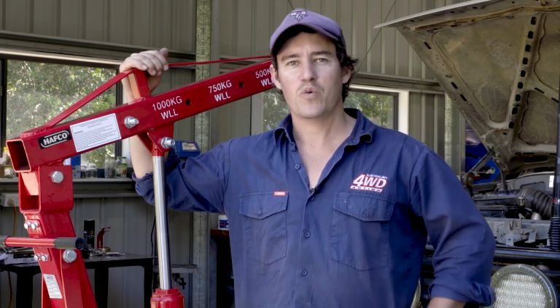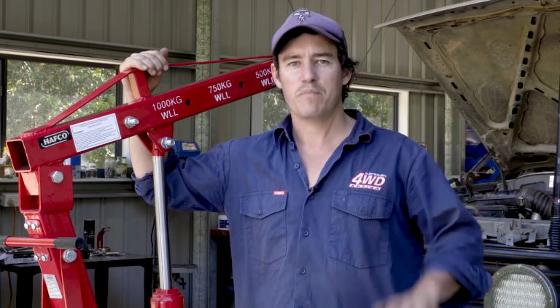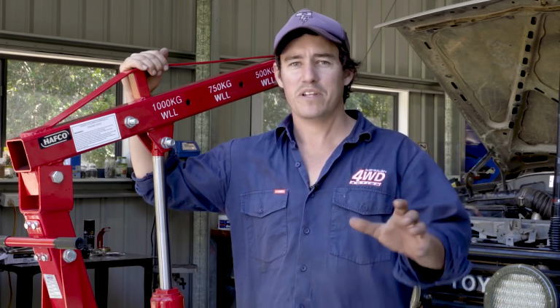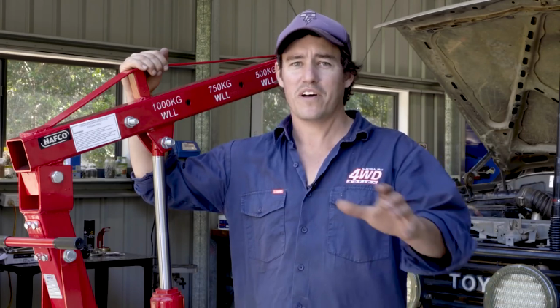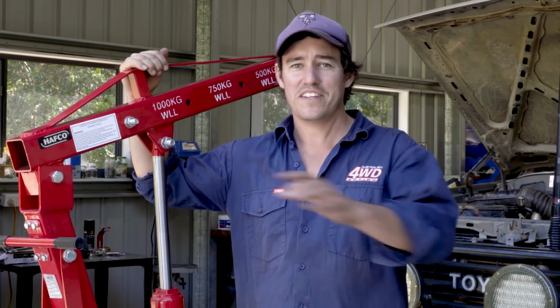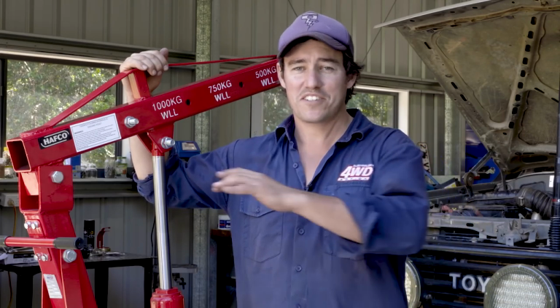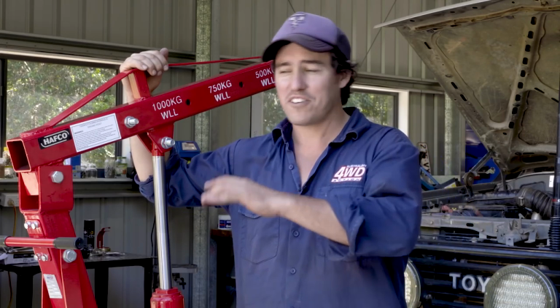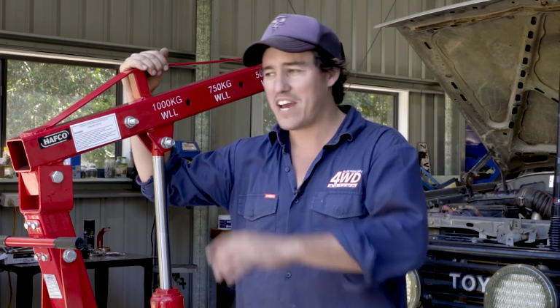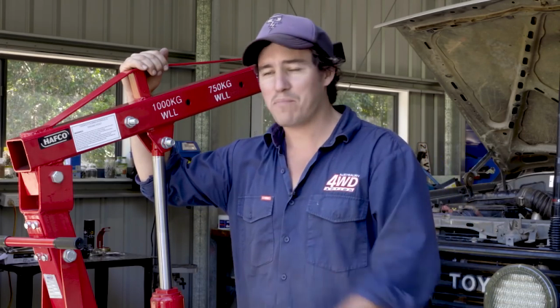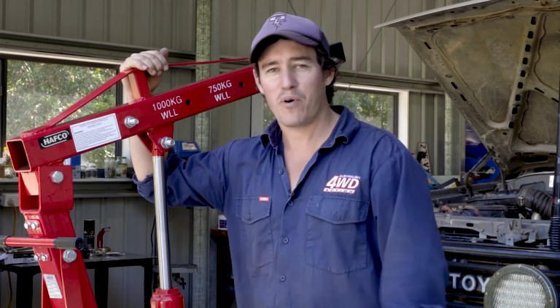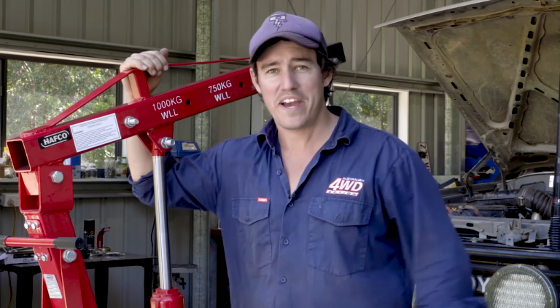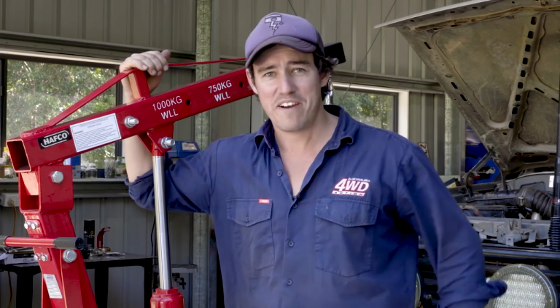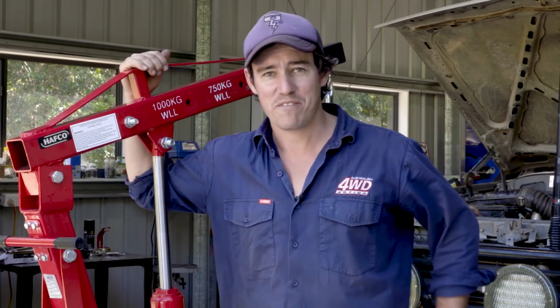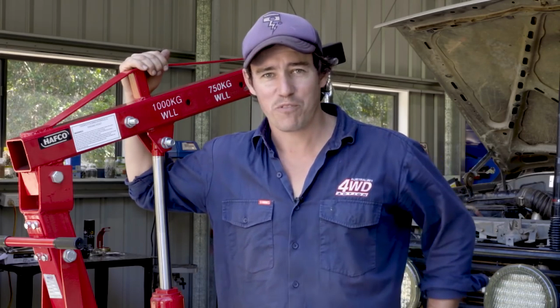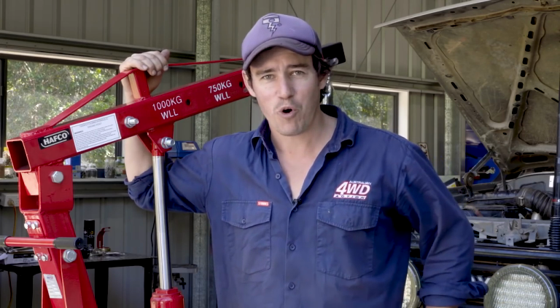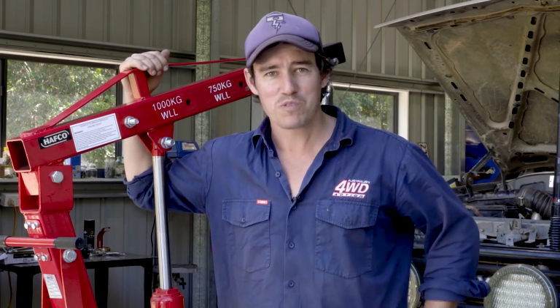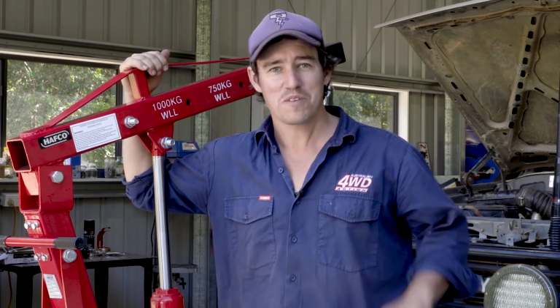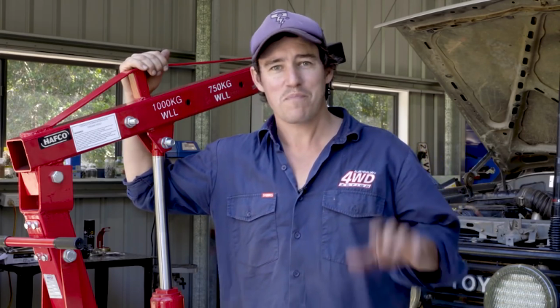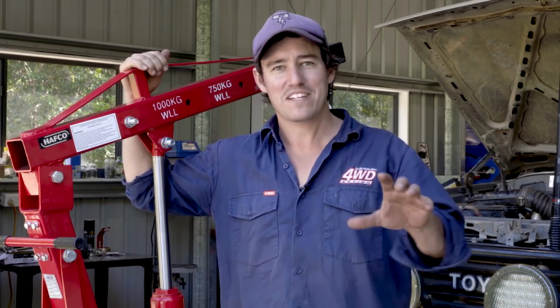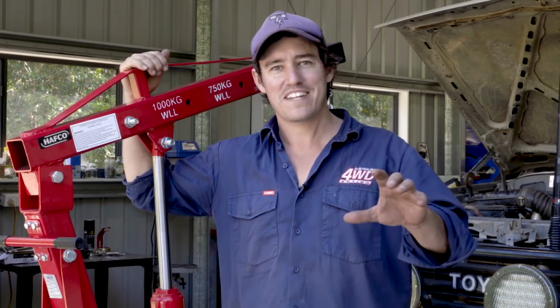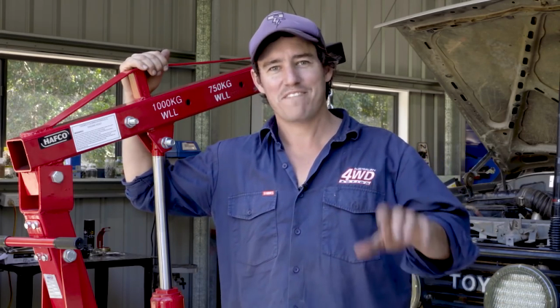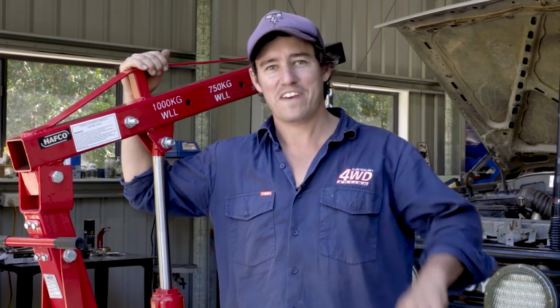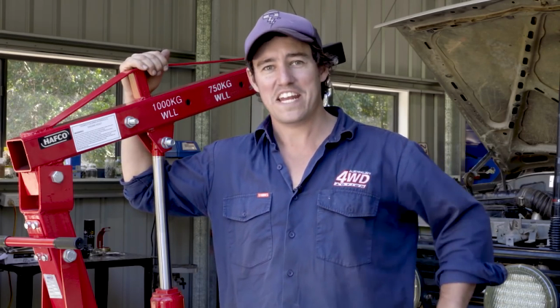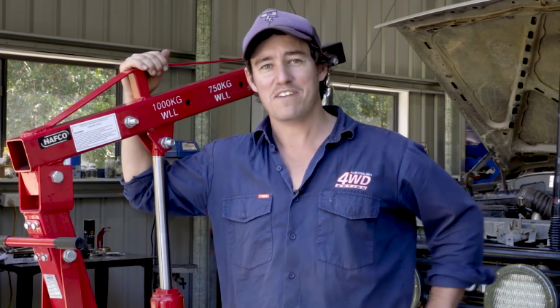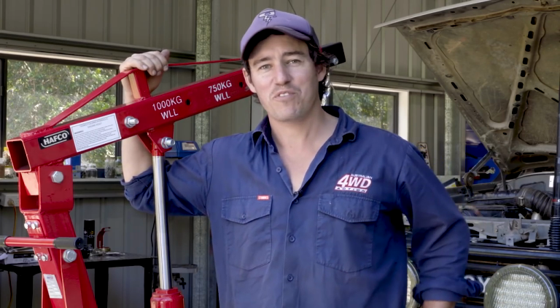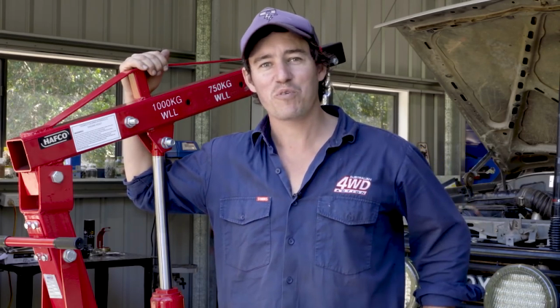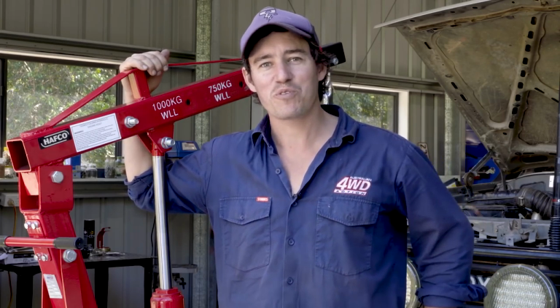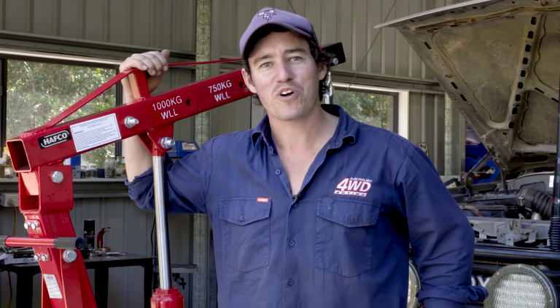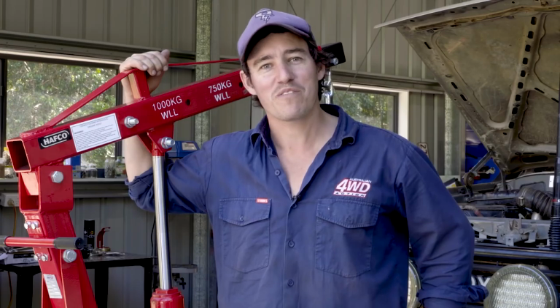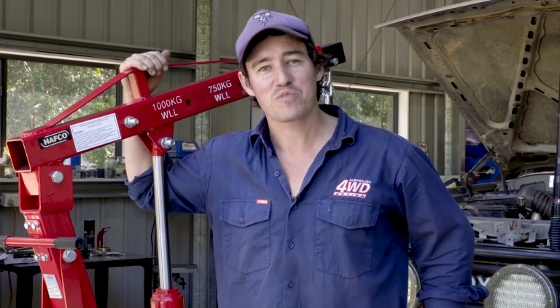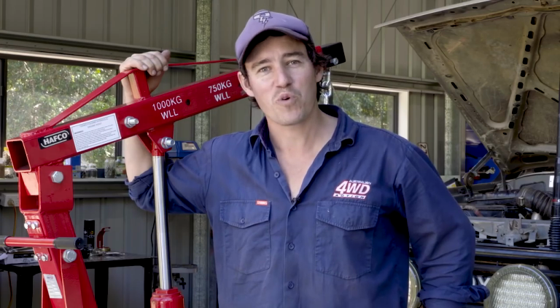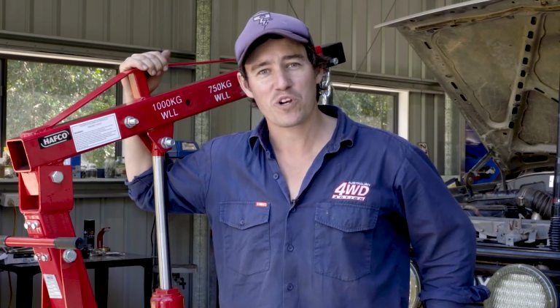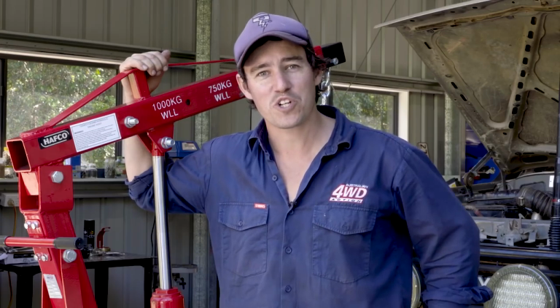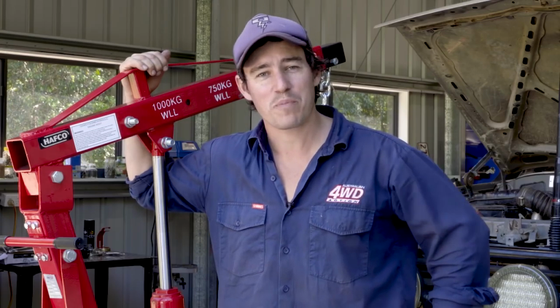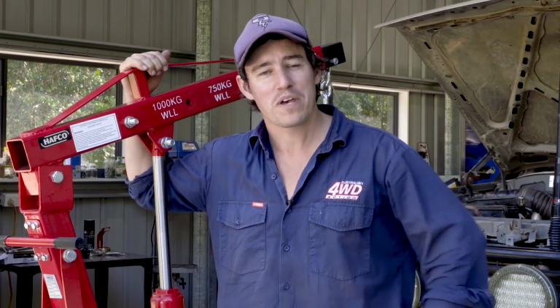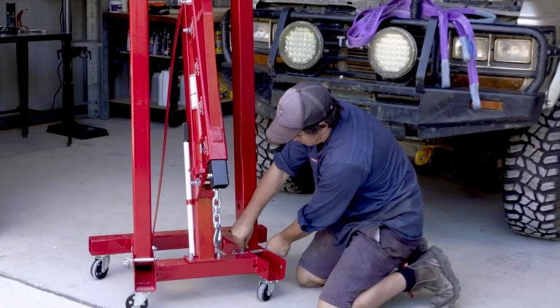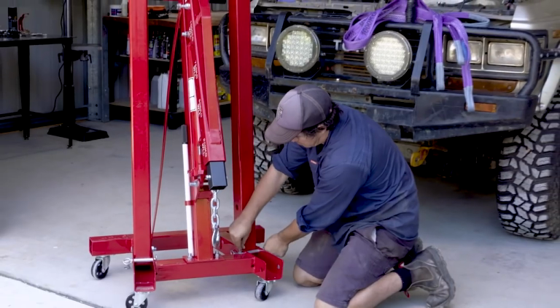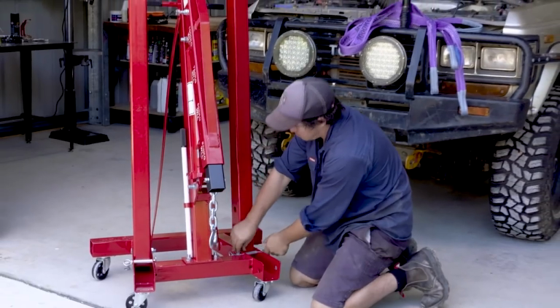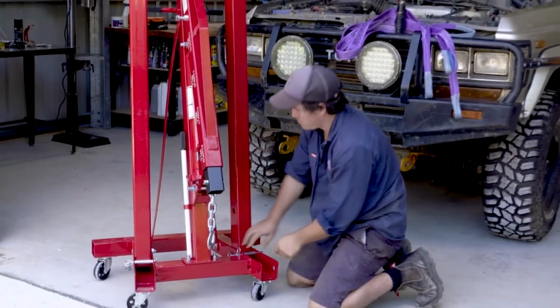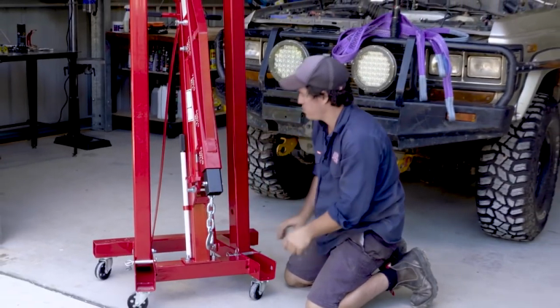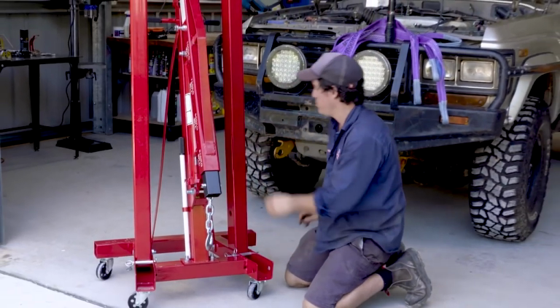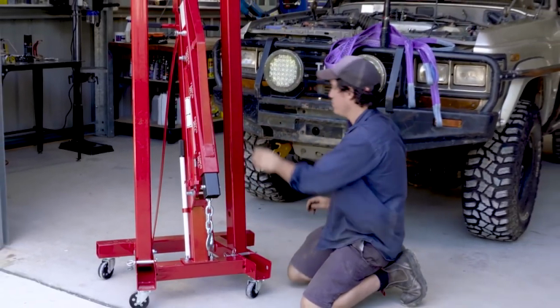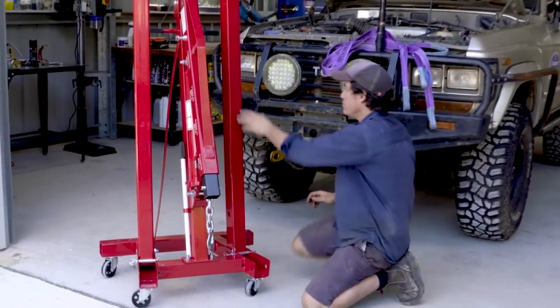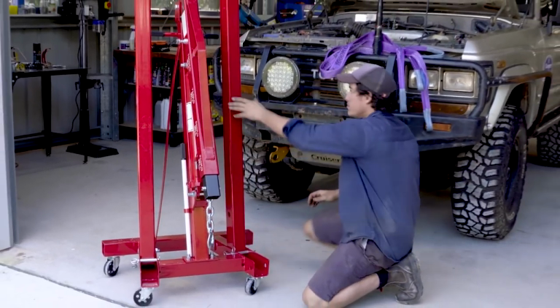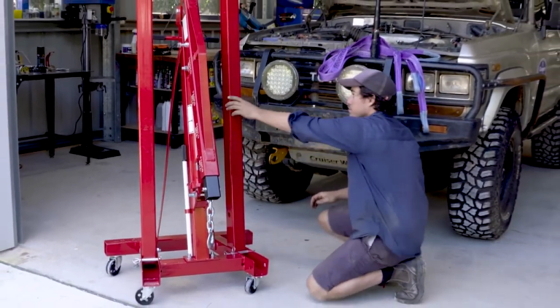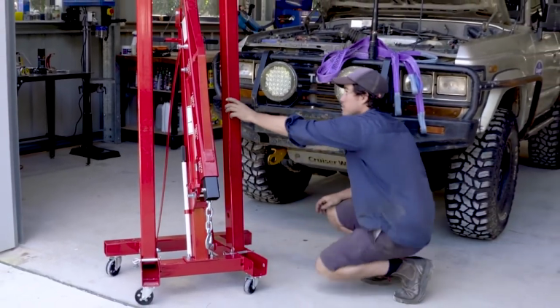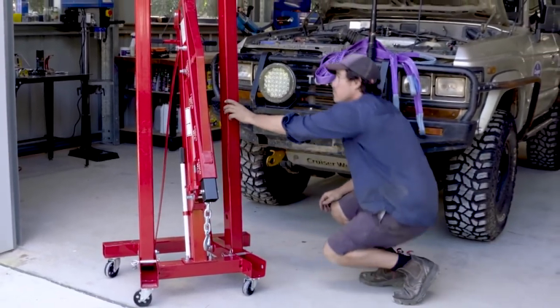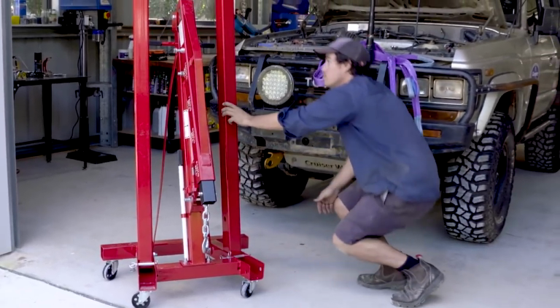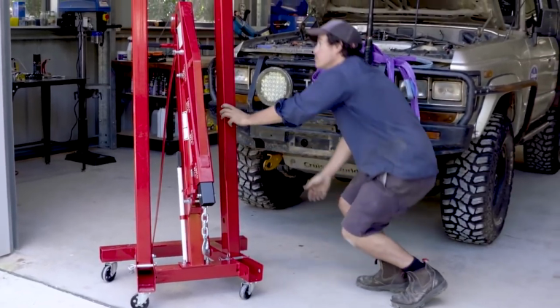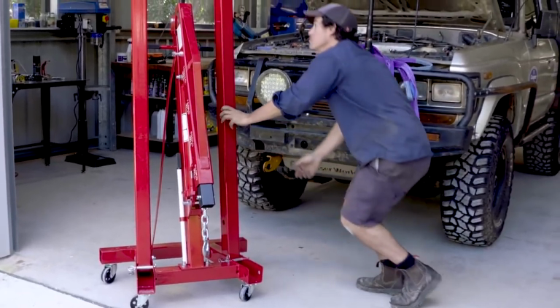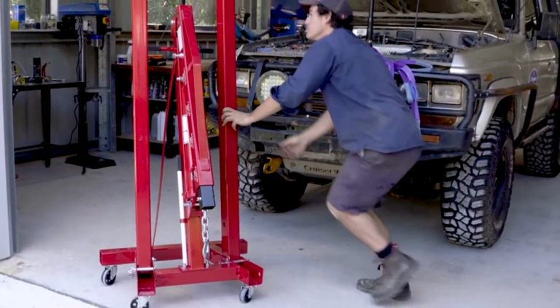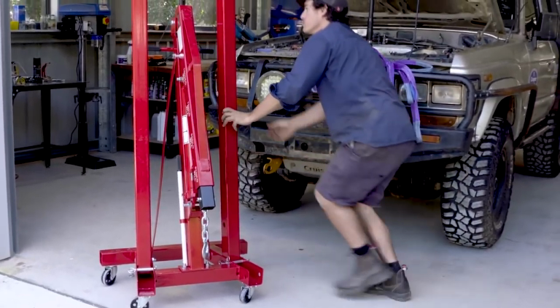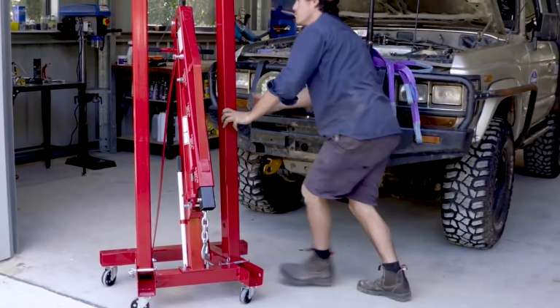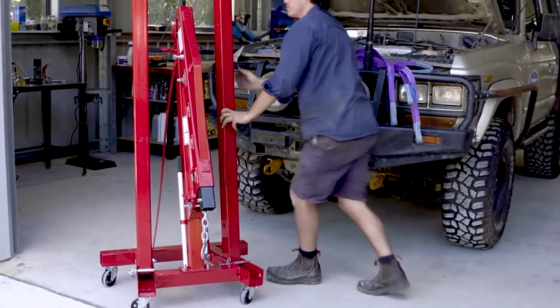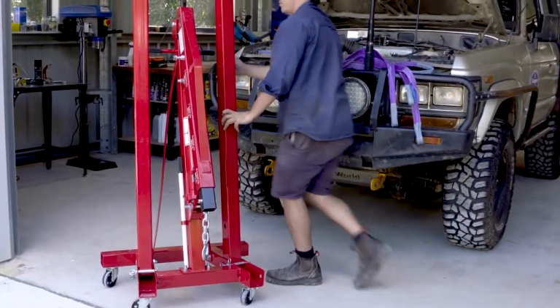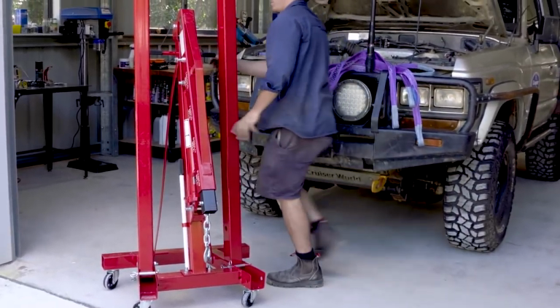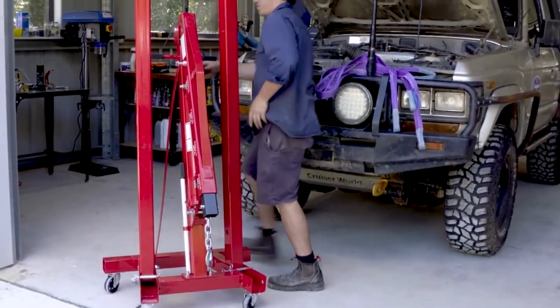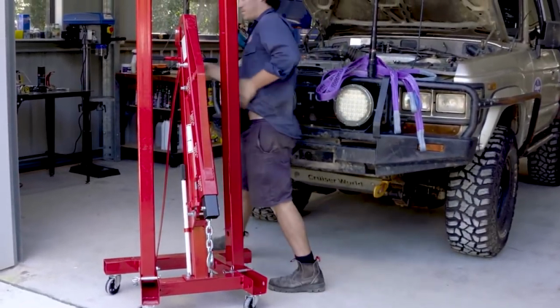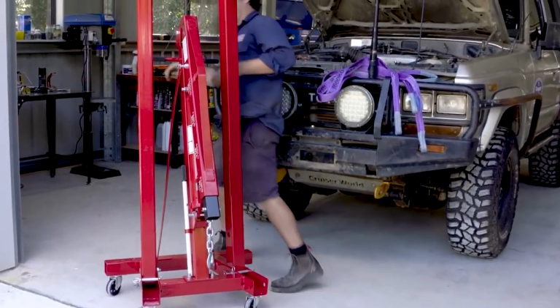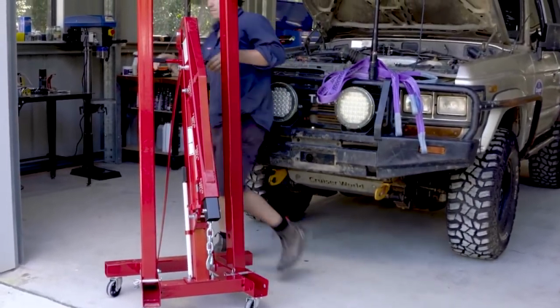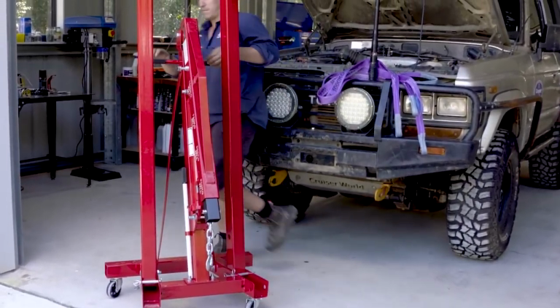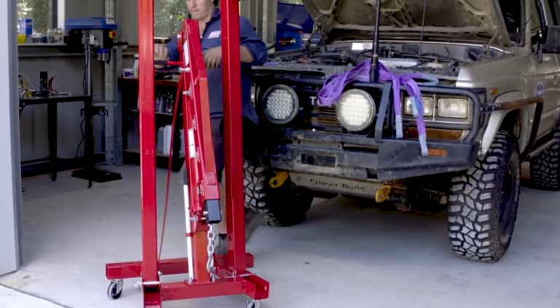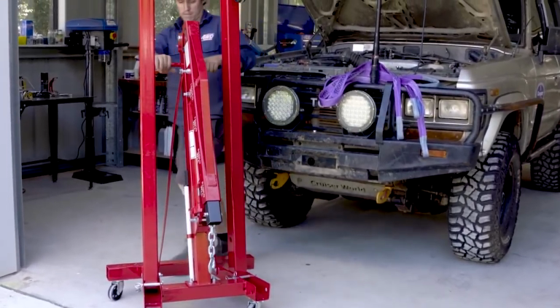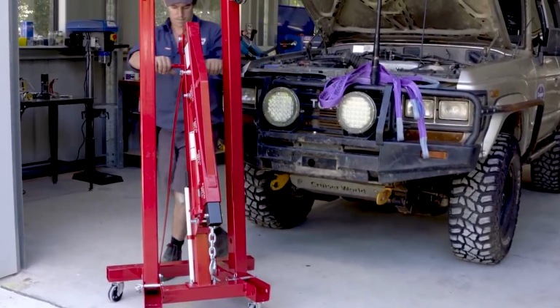Equipment like this crane by Heron Forbes is a must-have for any workshop. It packs away nice and easily, folds out, ready to get the job done.